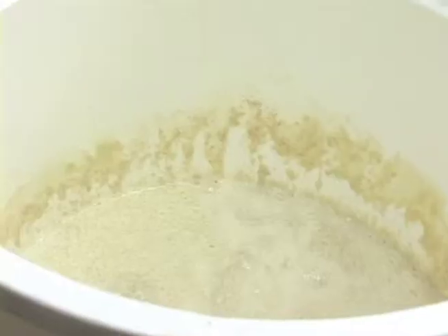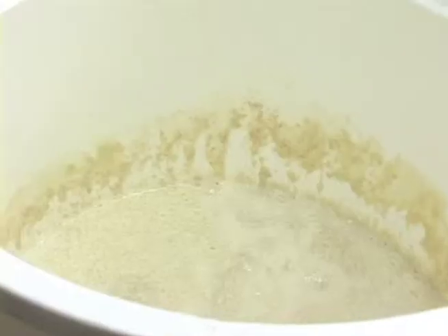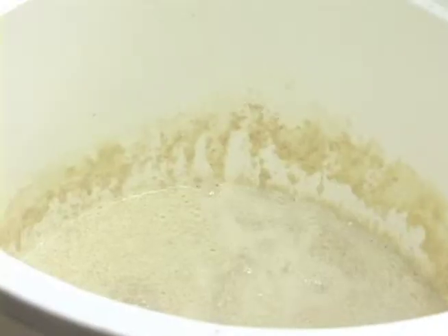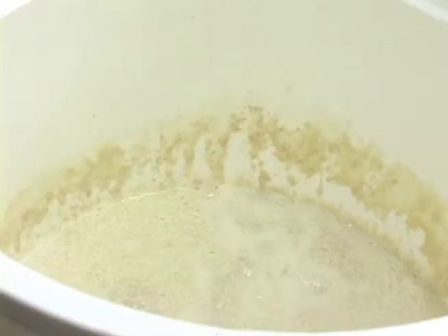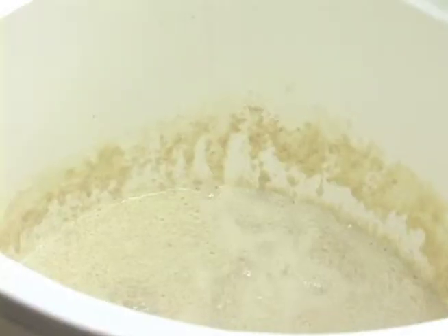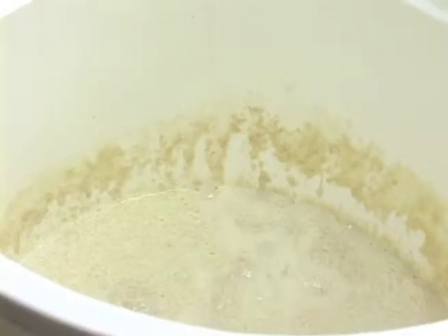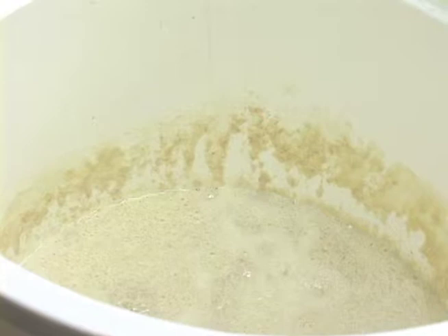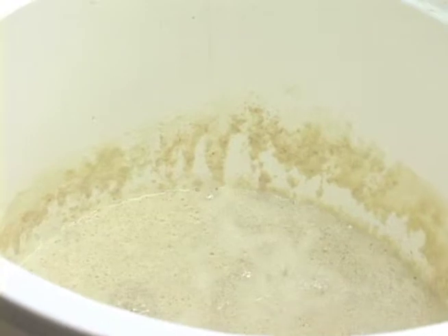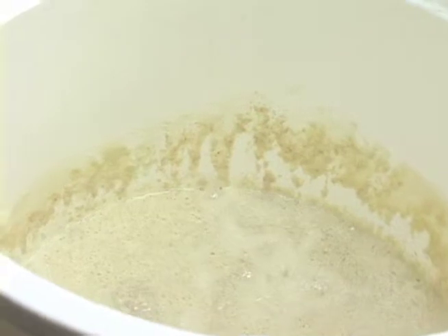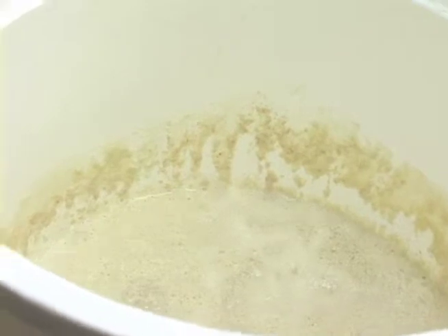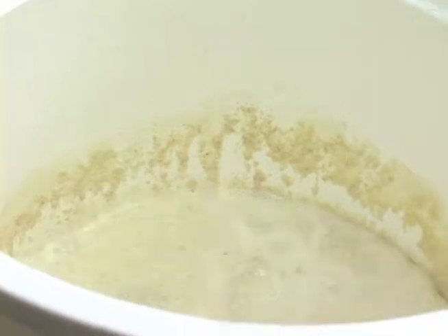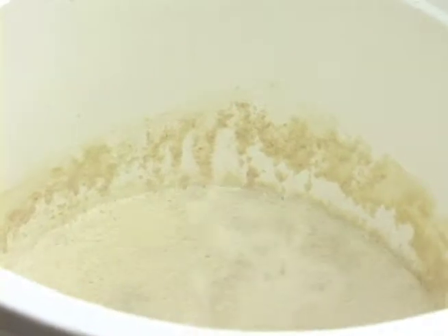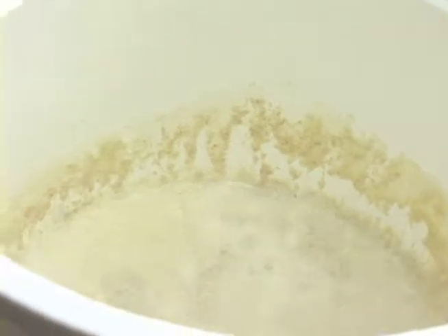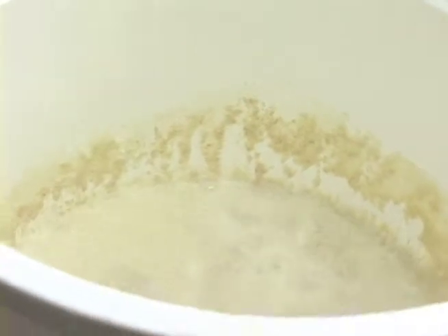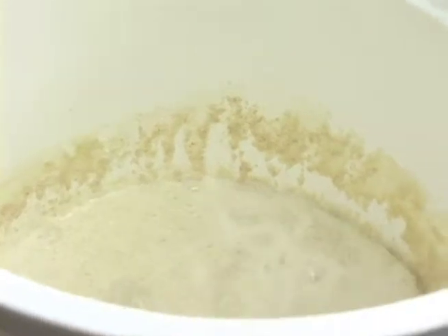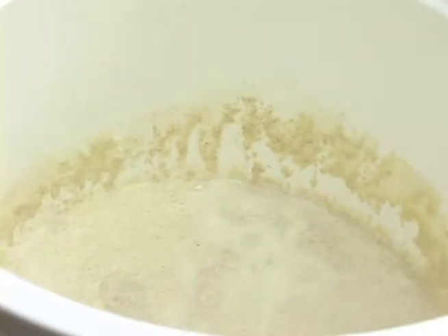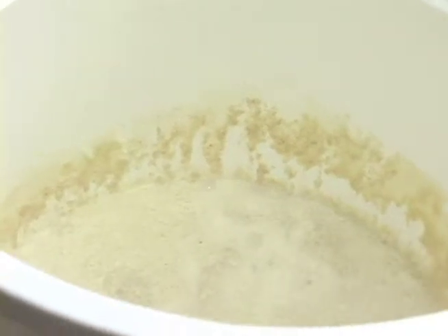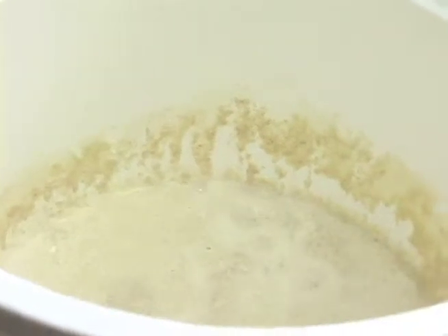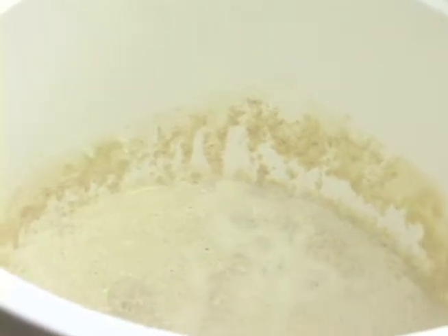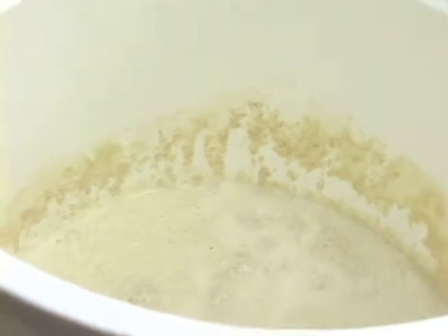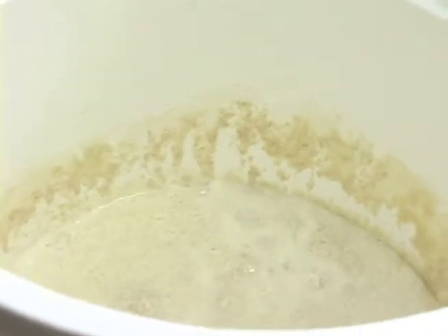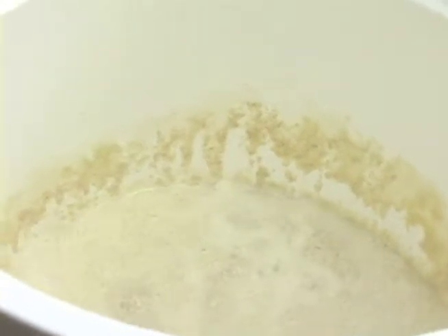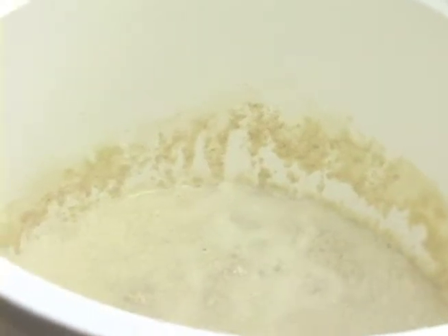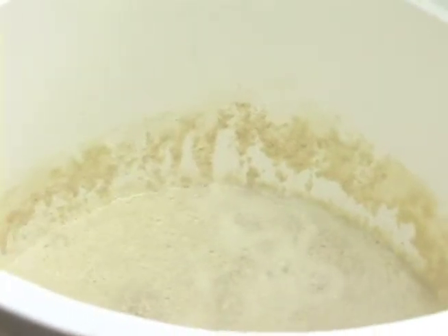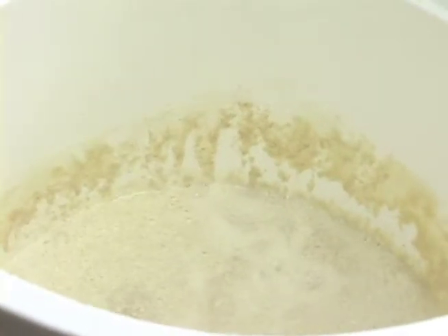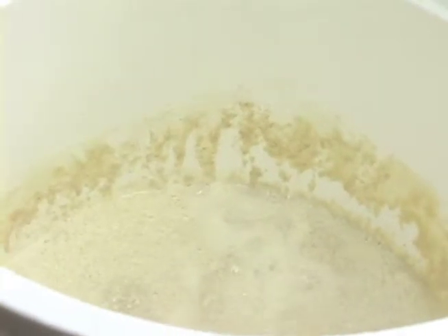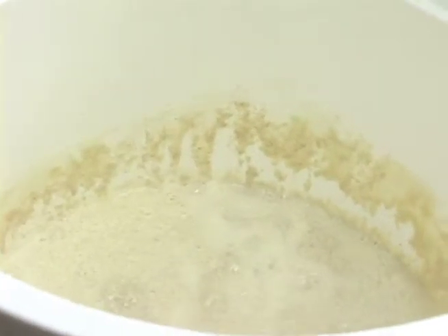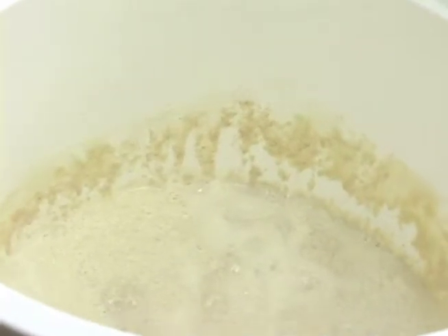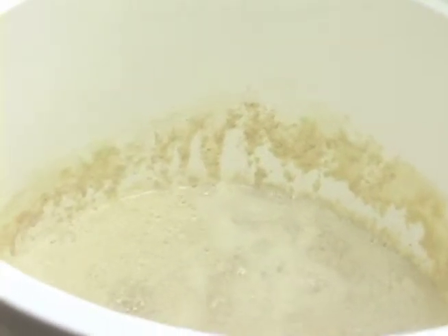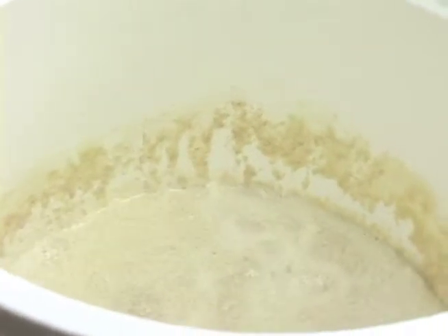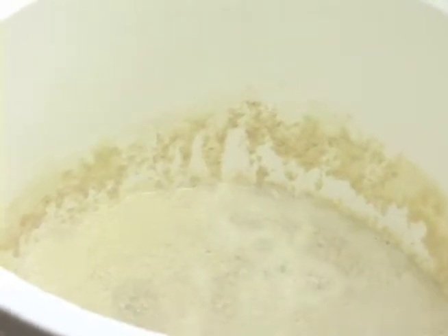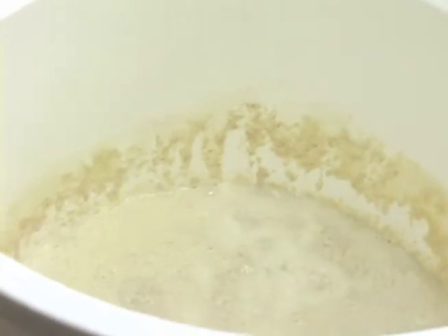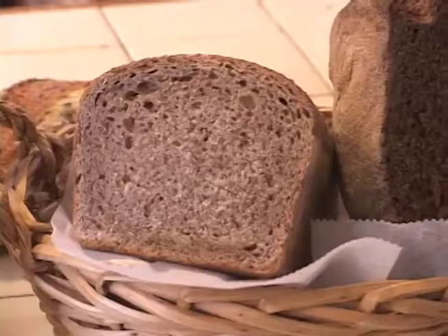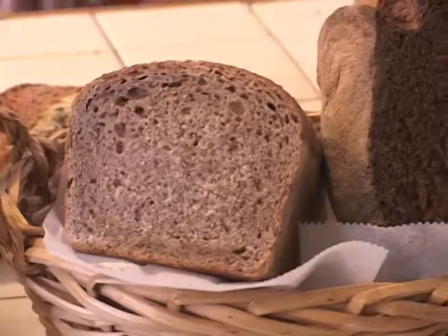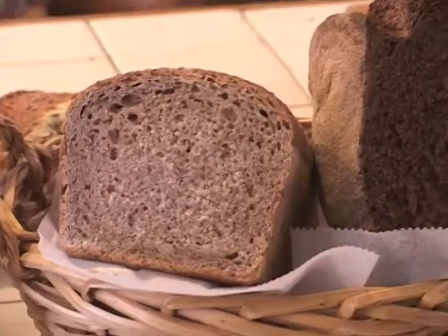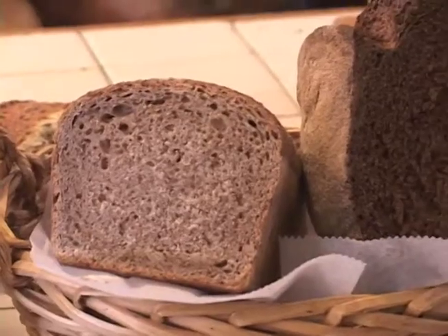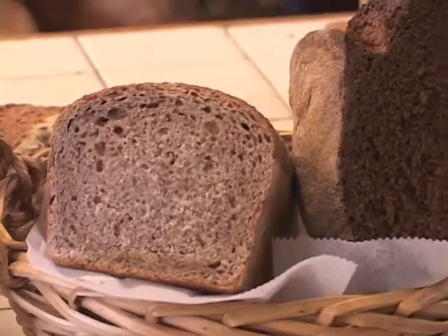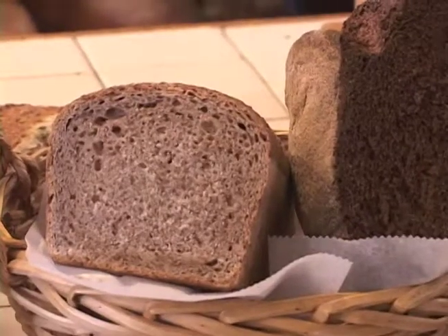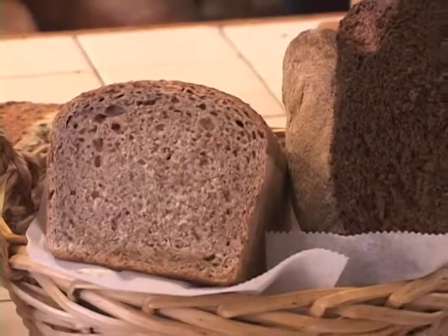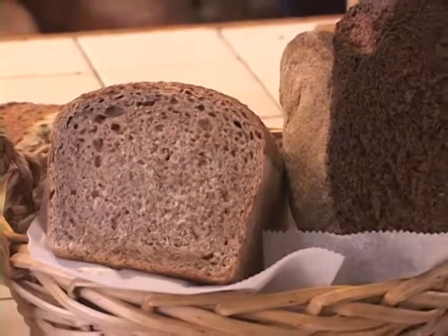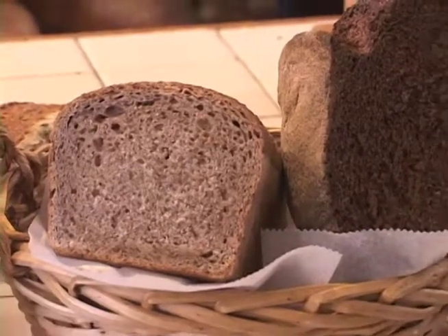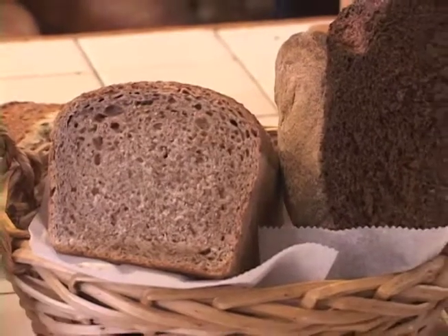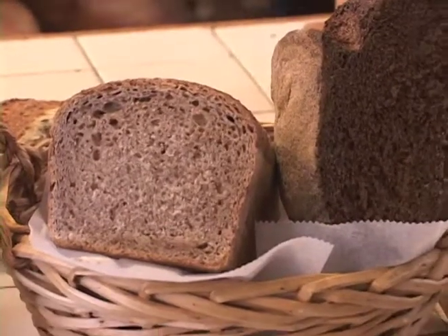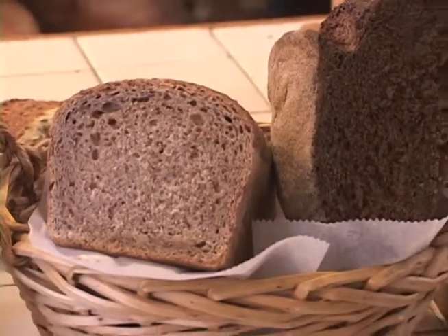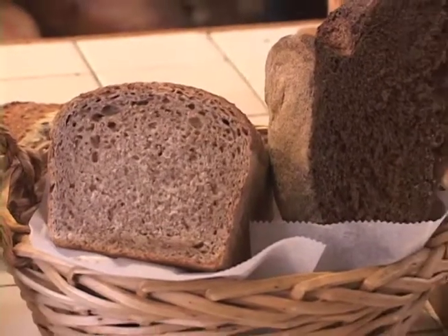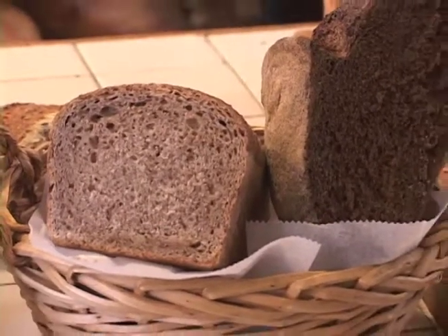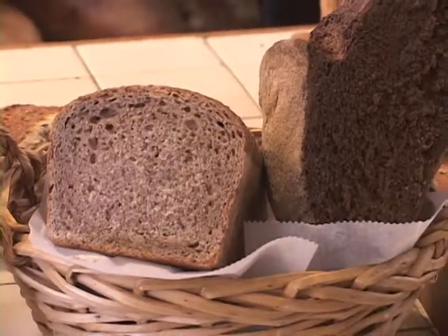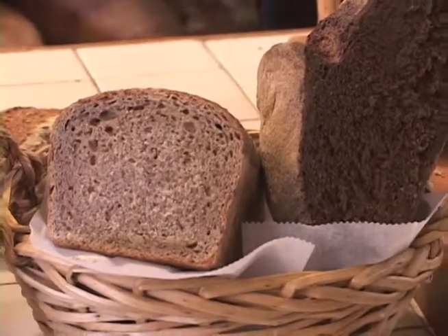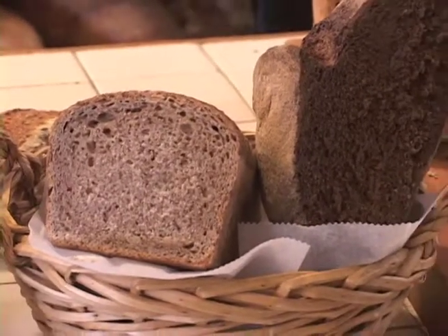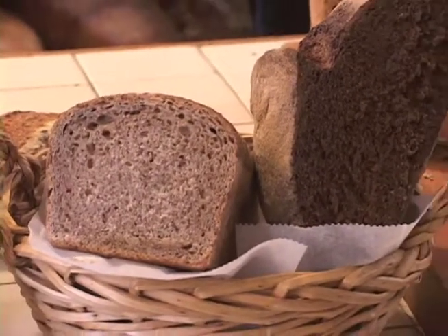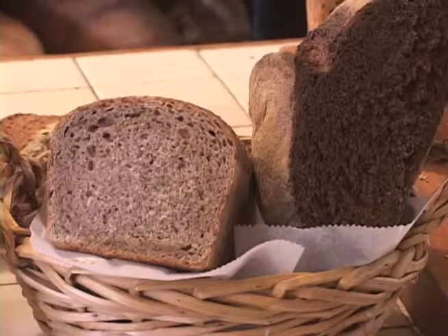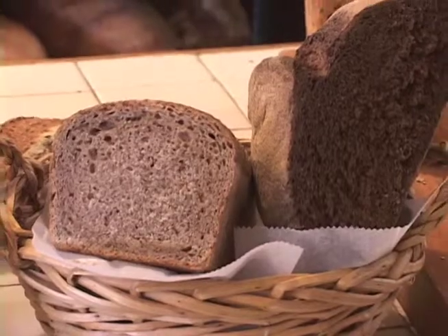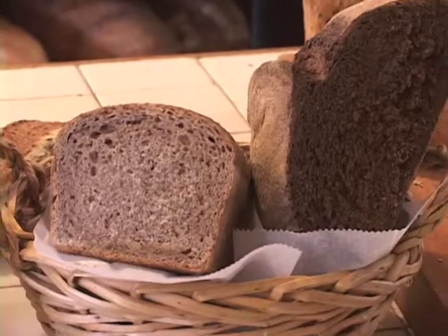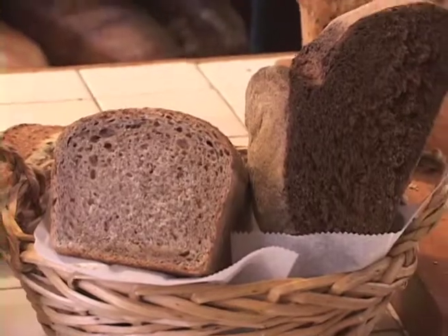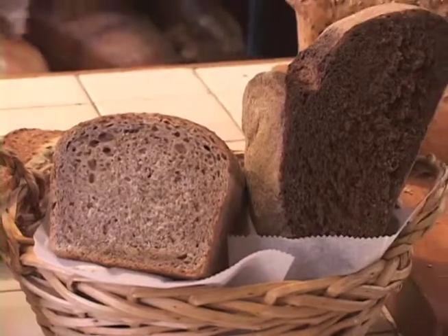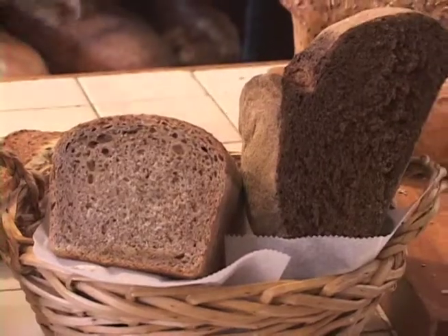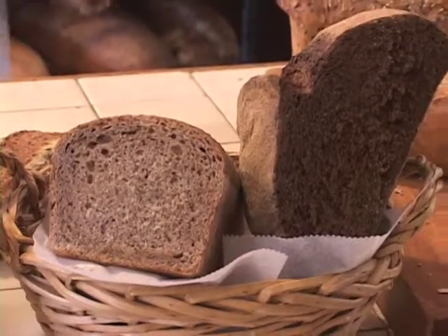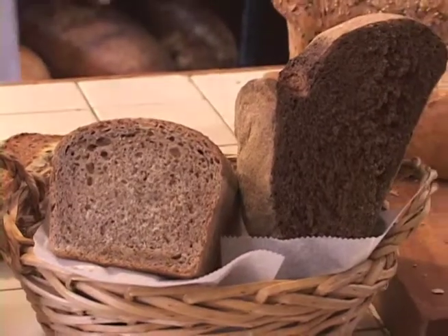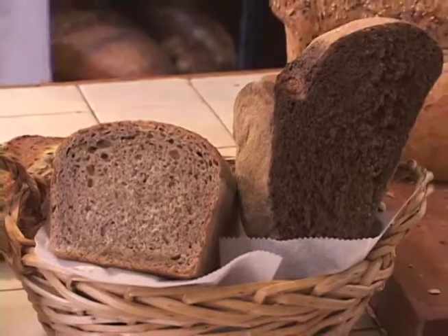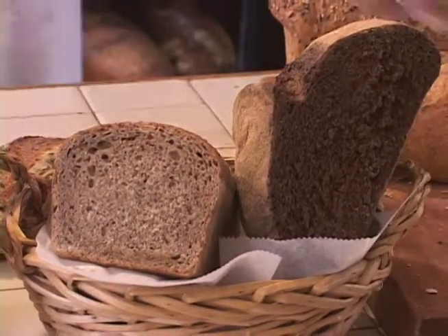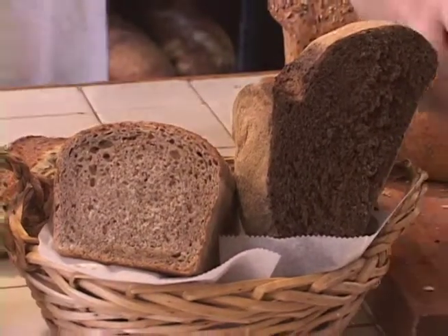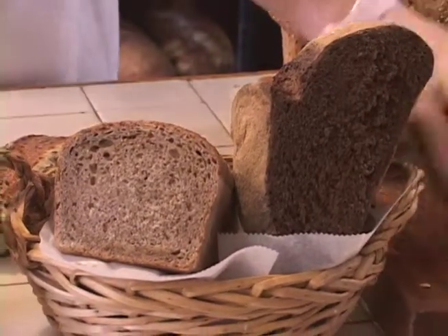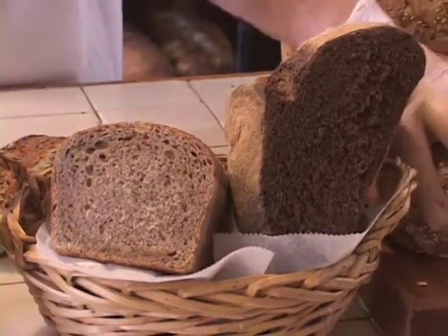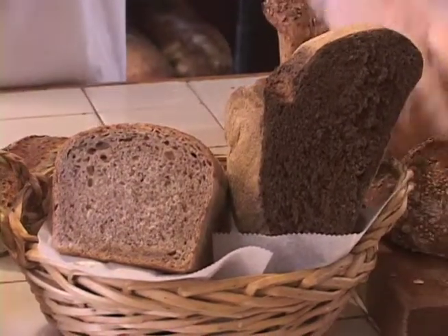This is what the yeast starter looks like. This is what gives our breads their distinctive old world flavor and also acts as a leavening agent.